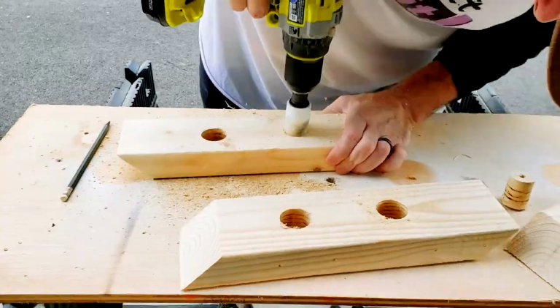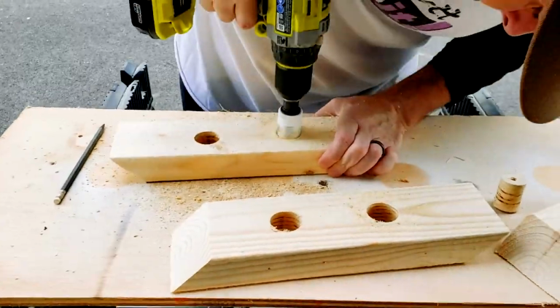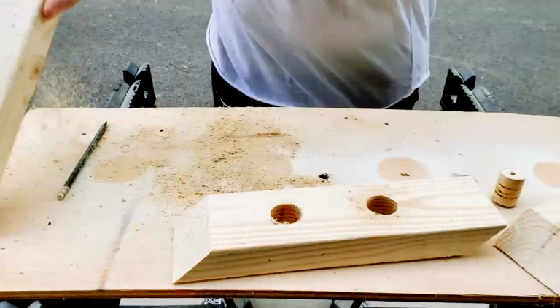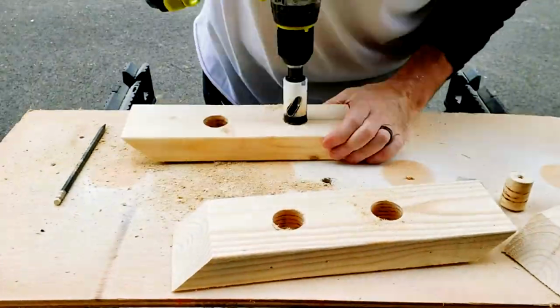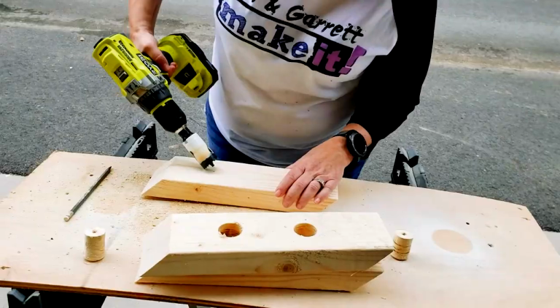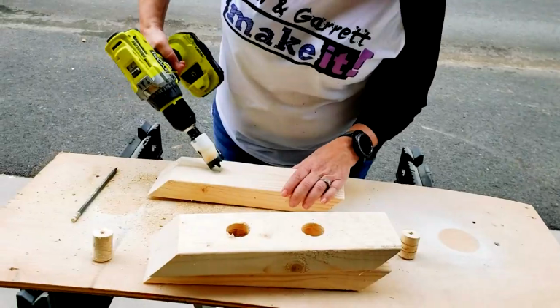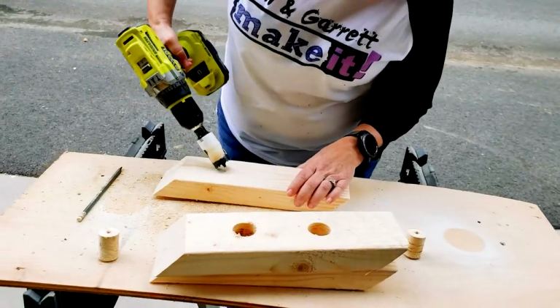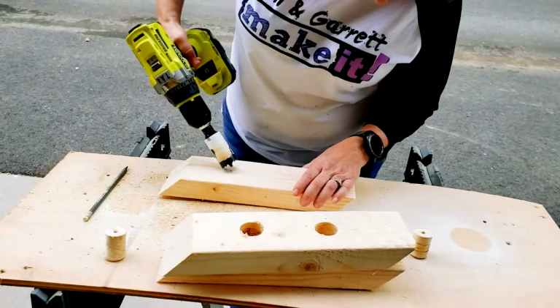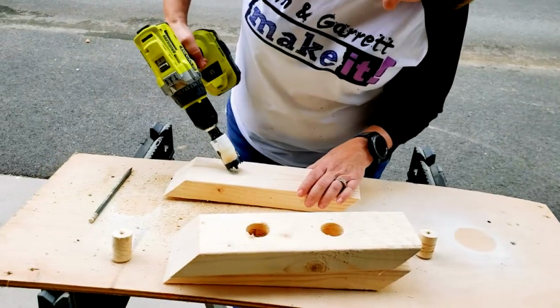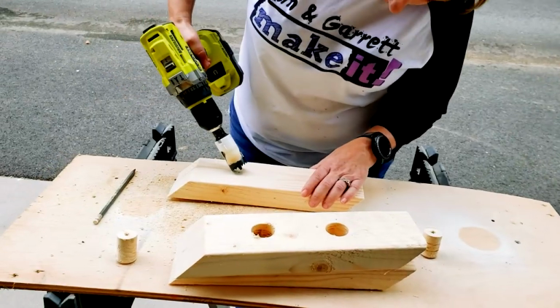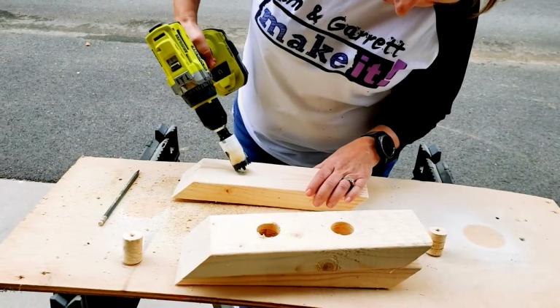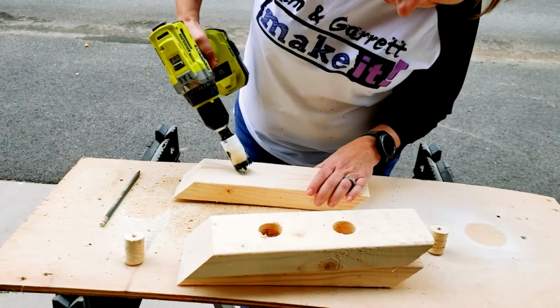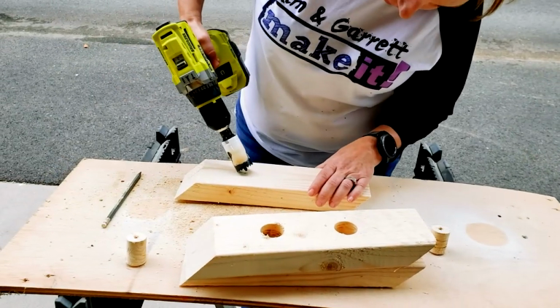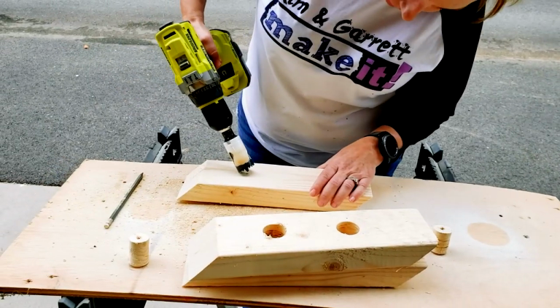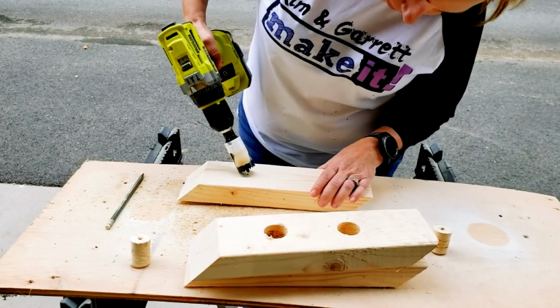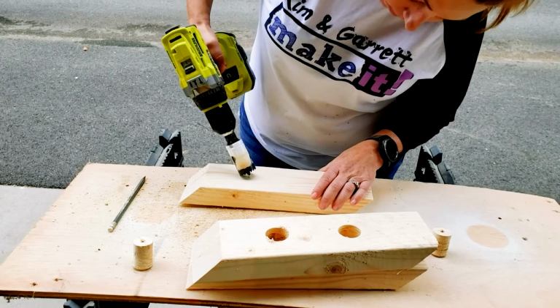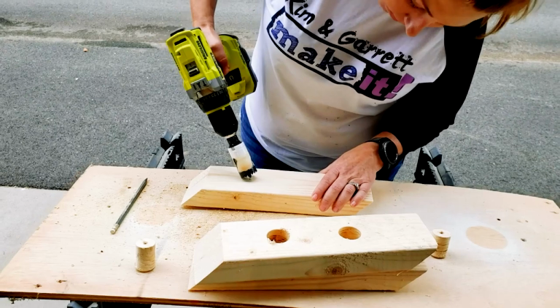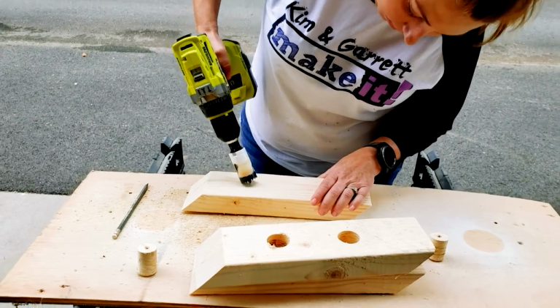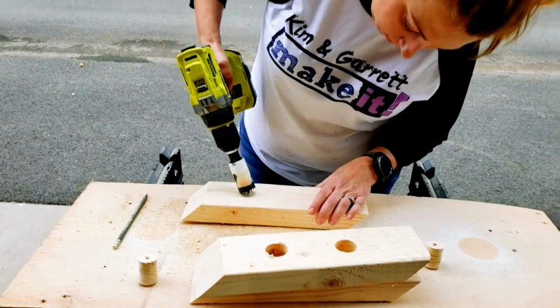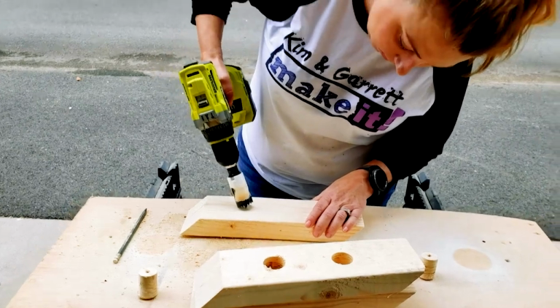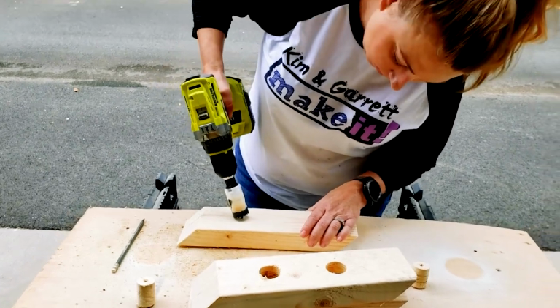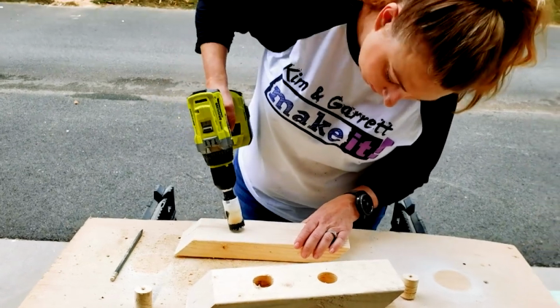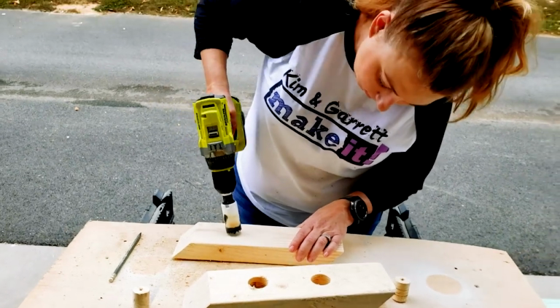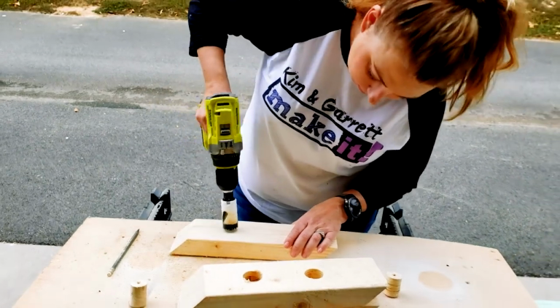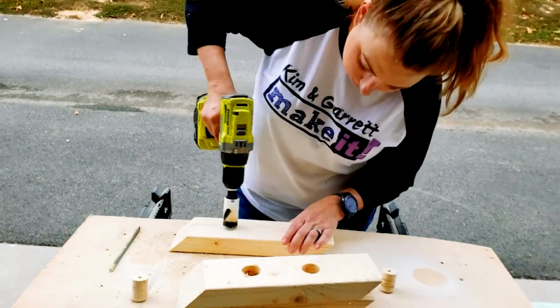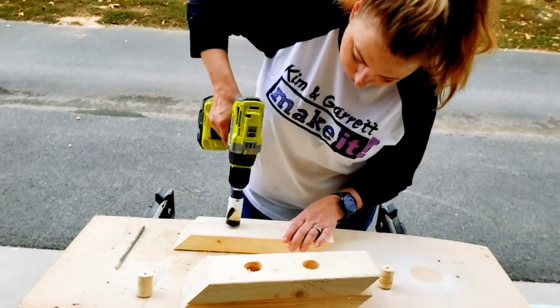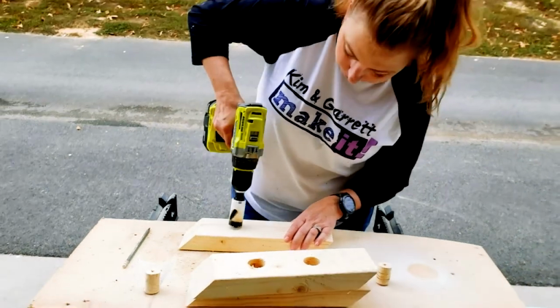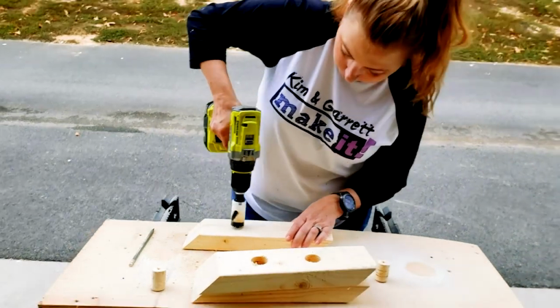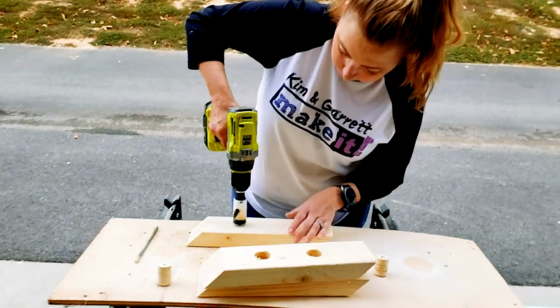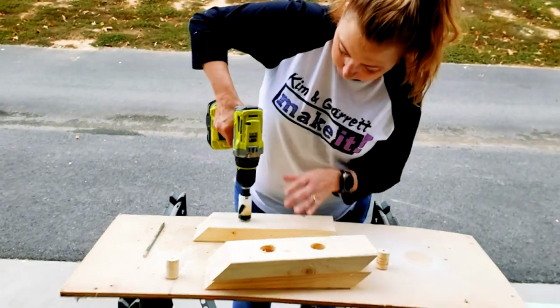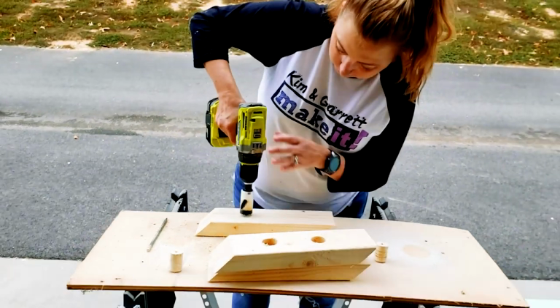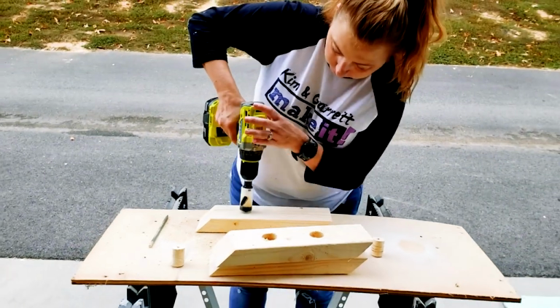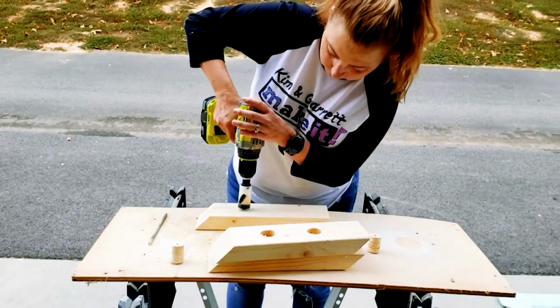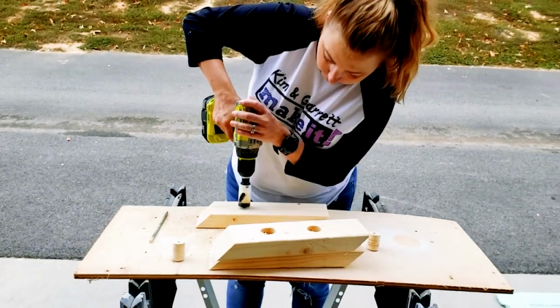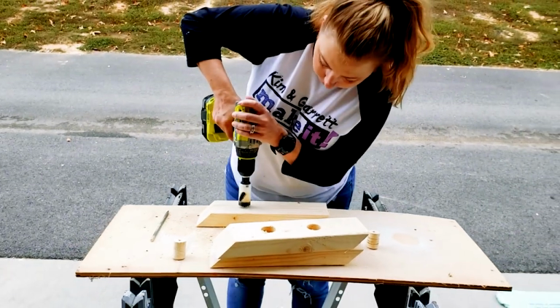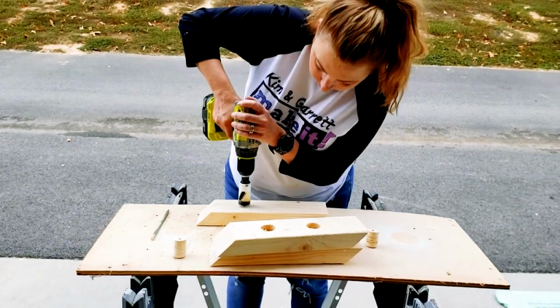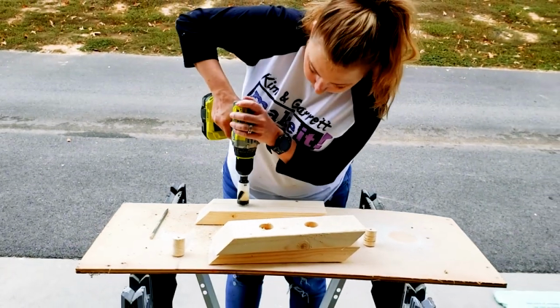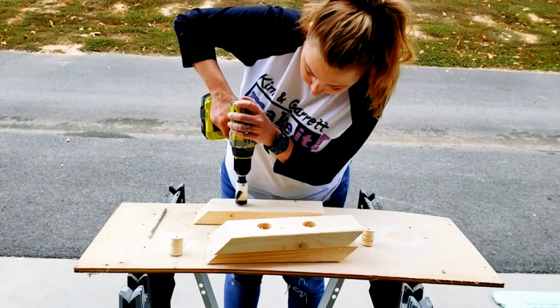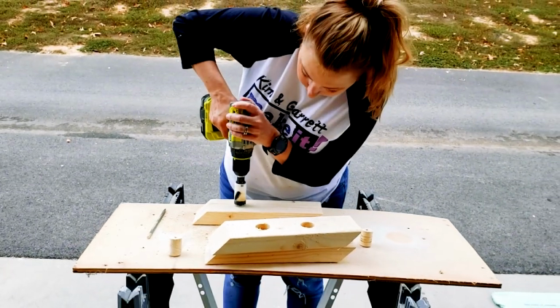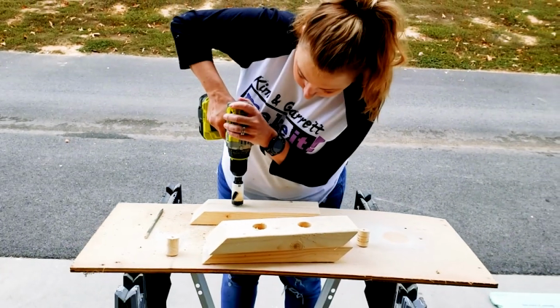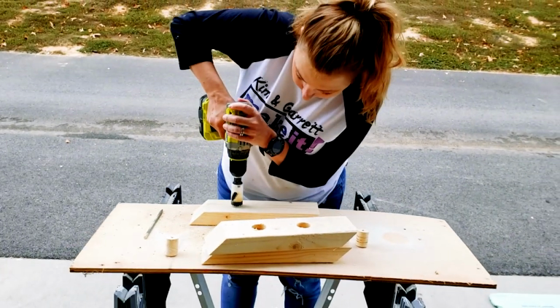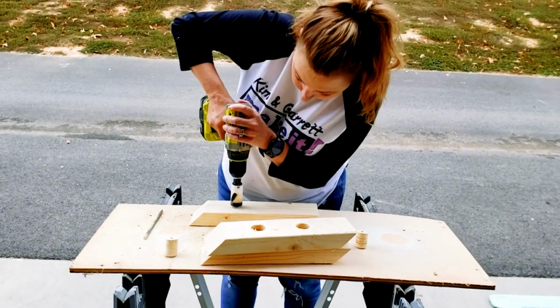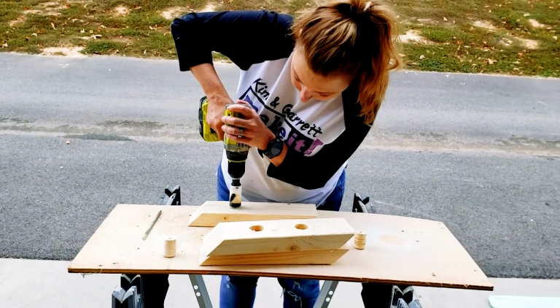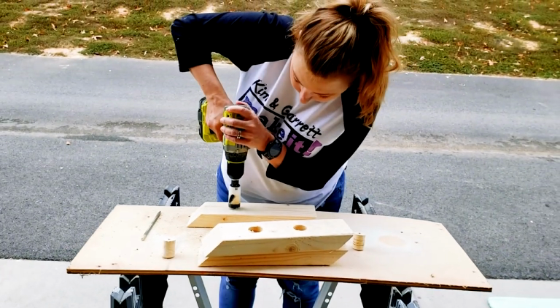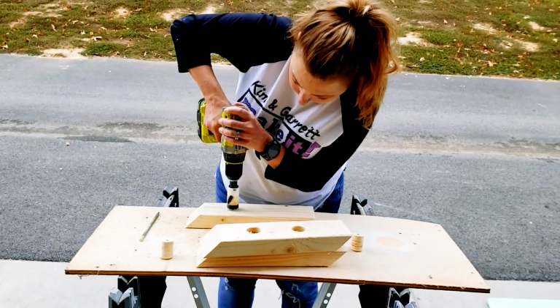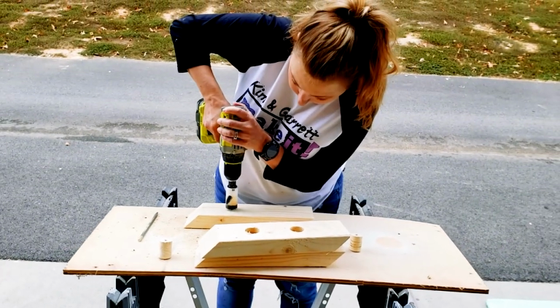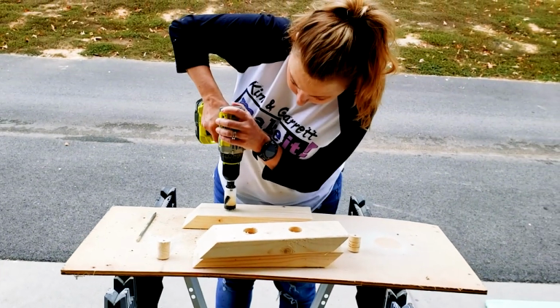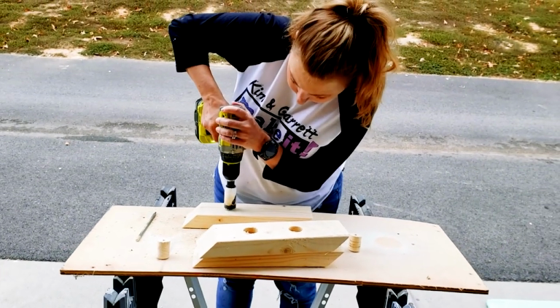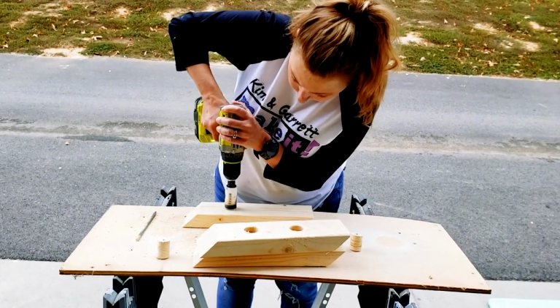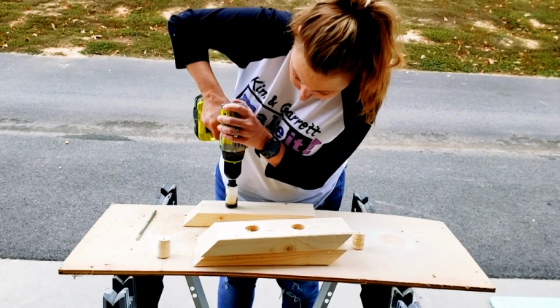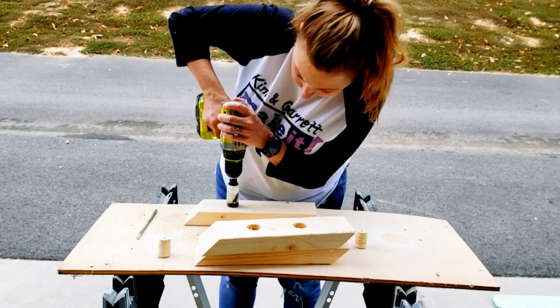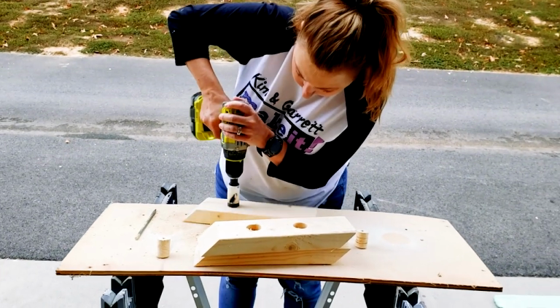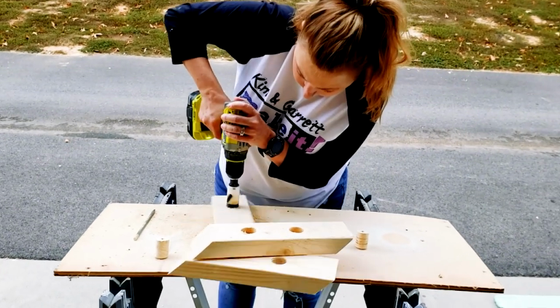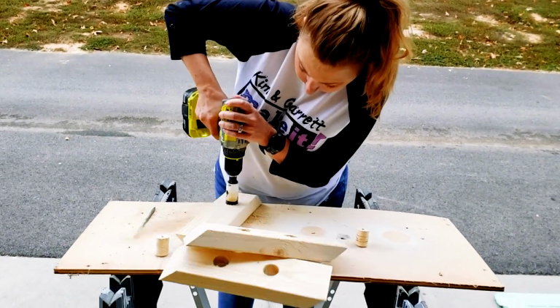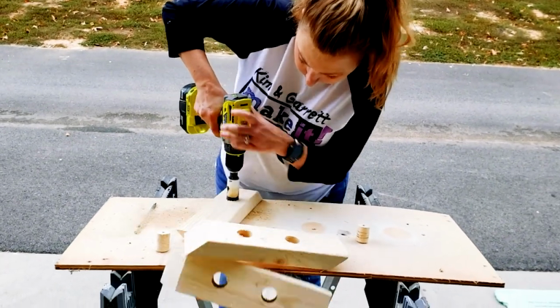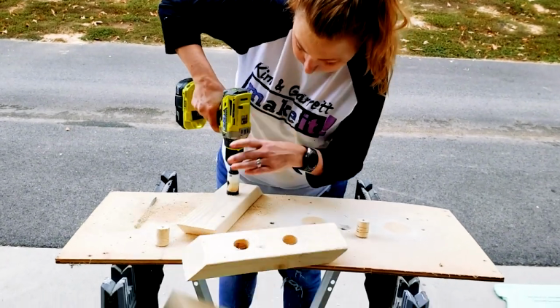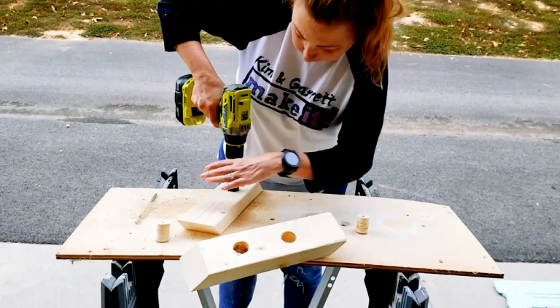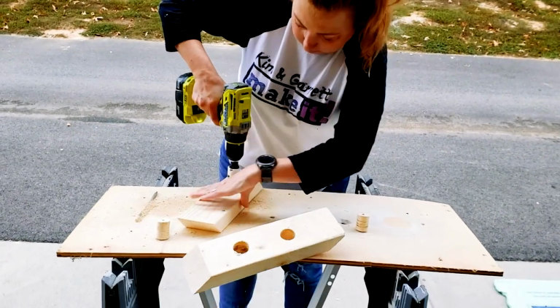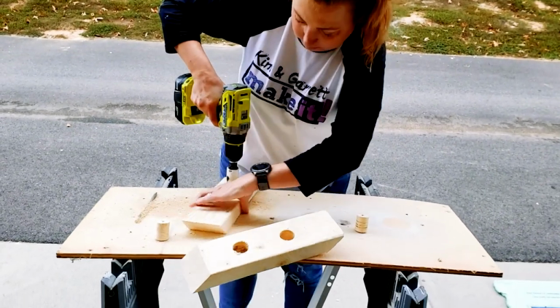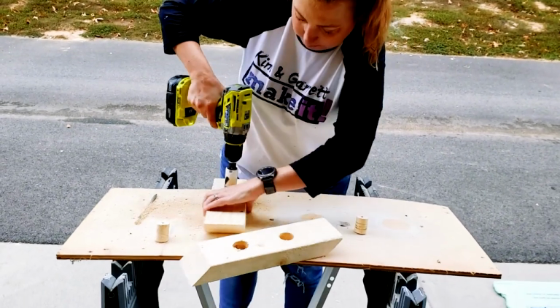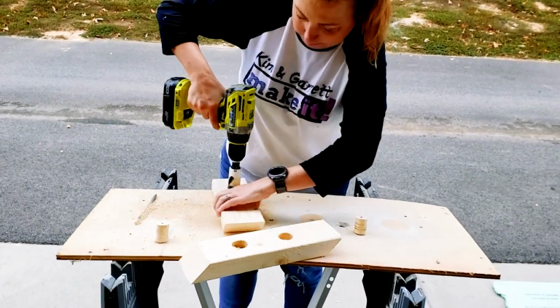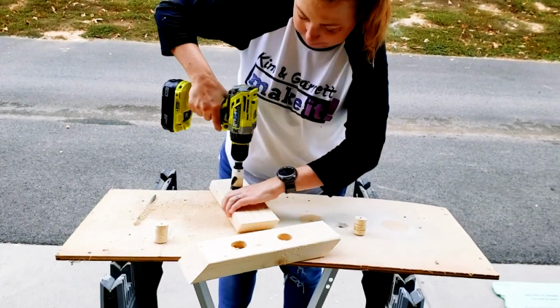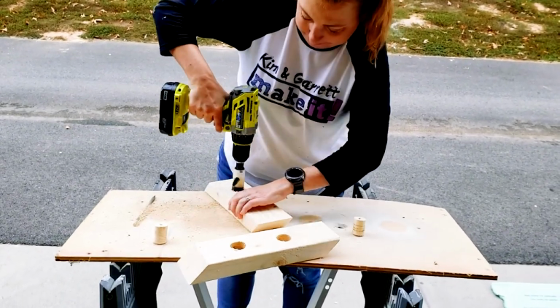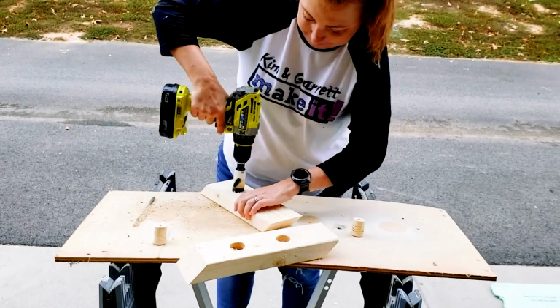Kim decided she was going to take over for me on the drilling. Well, it was a learning curve, but she figured it out.